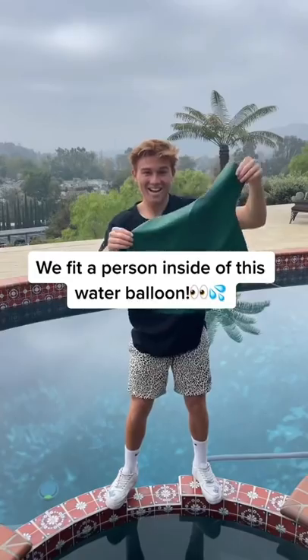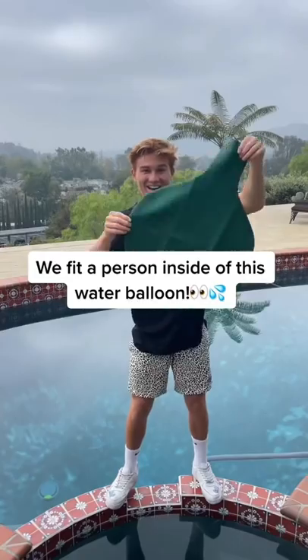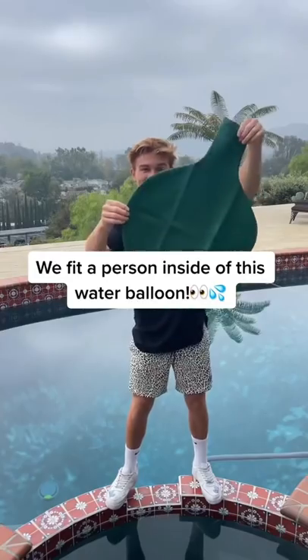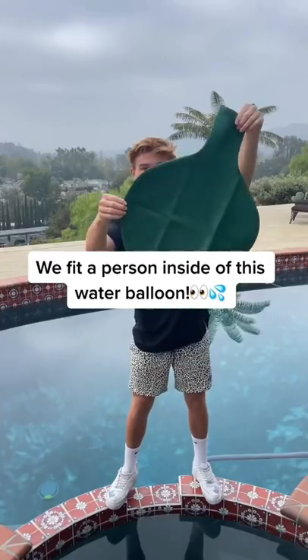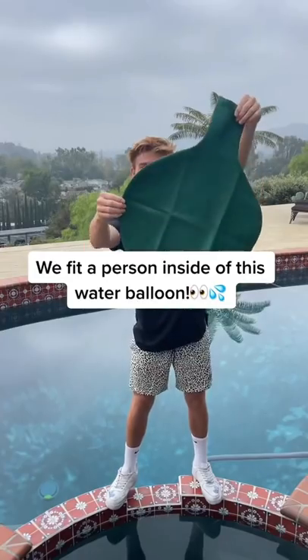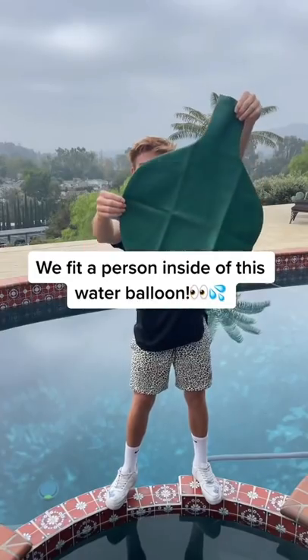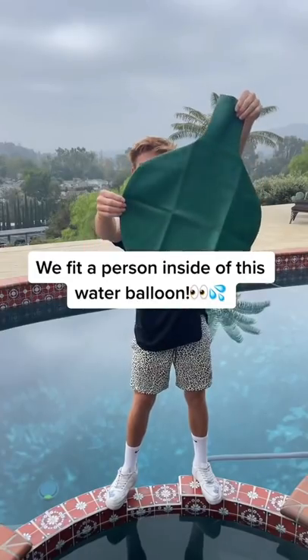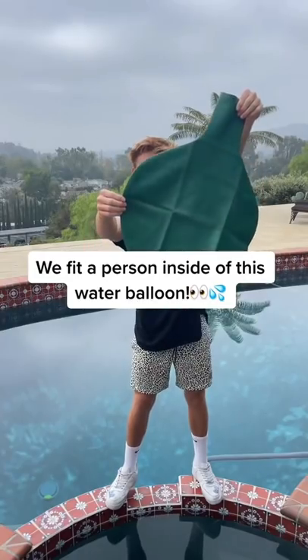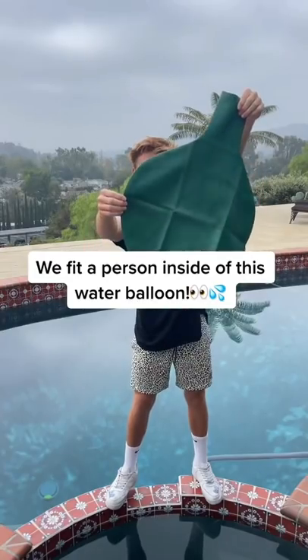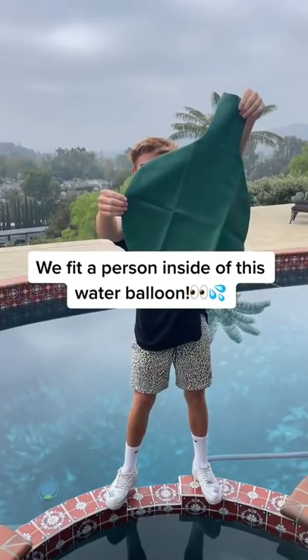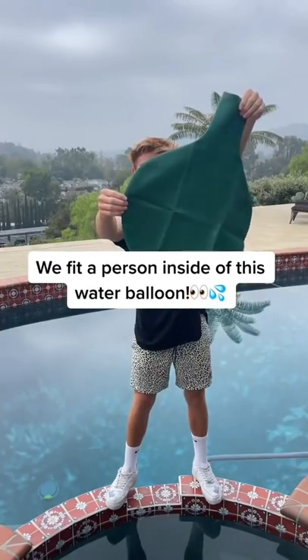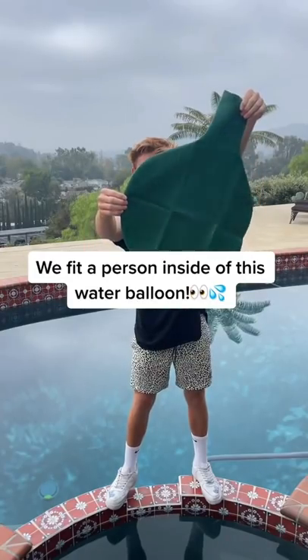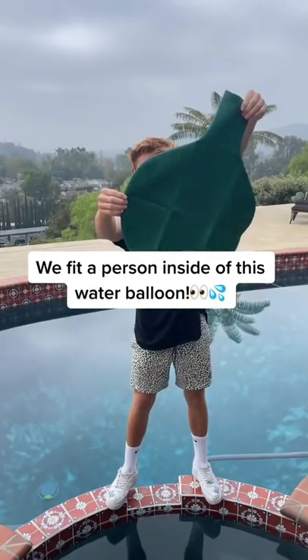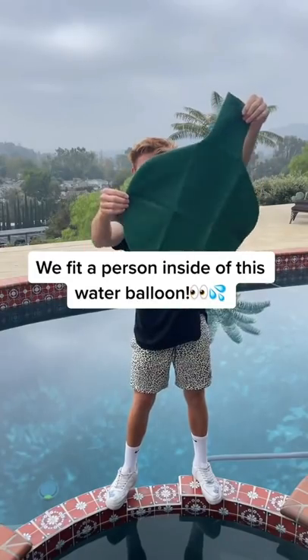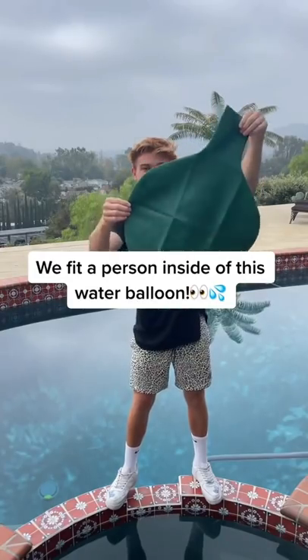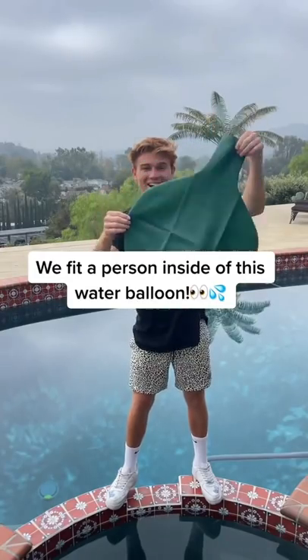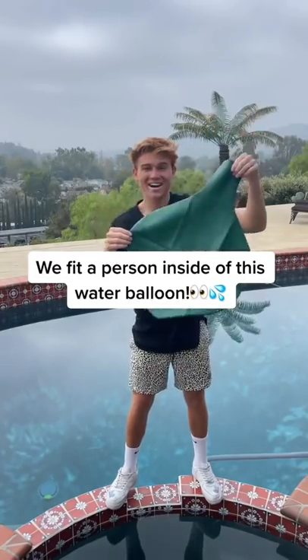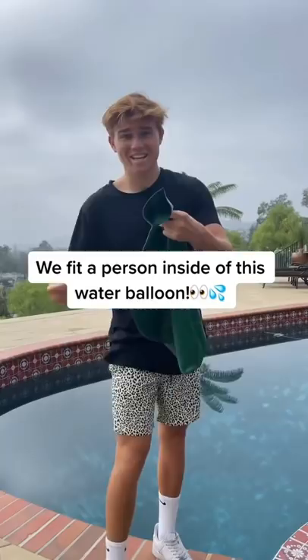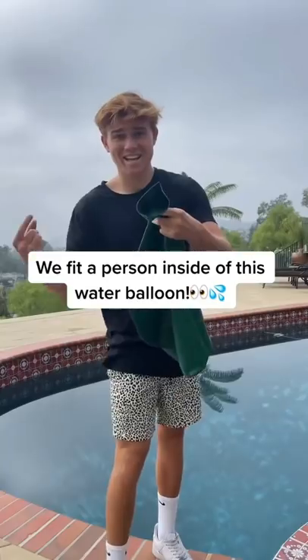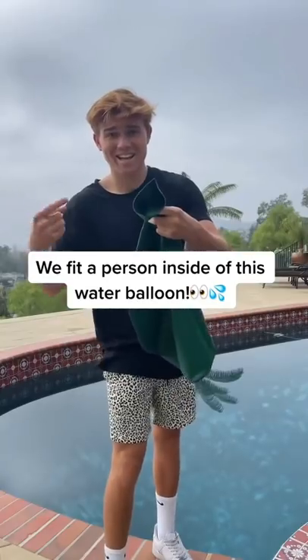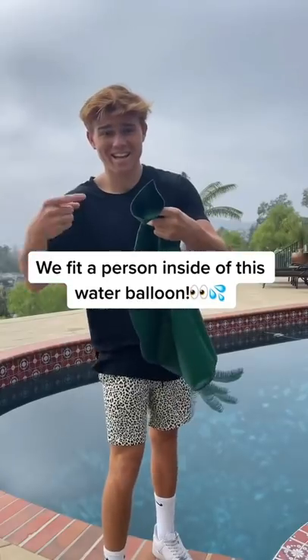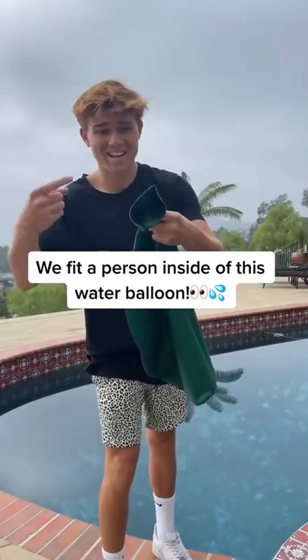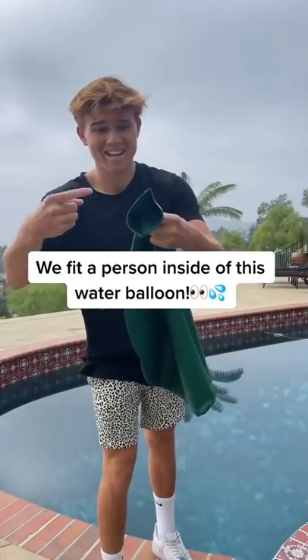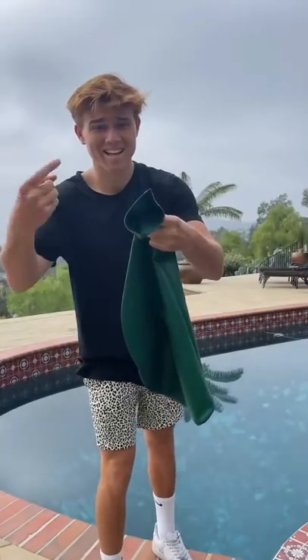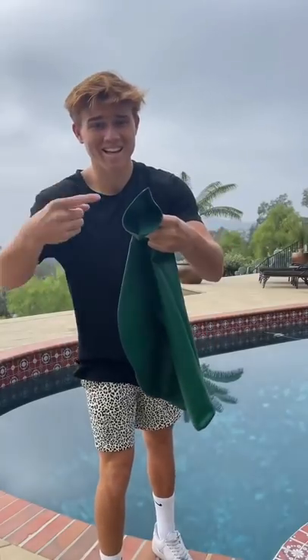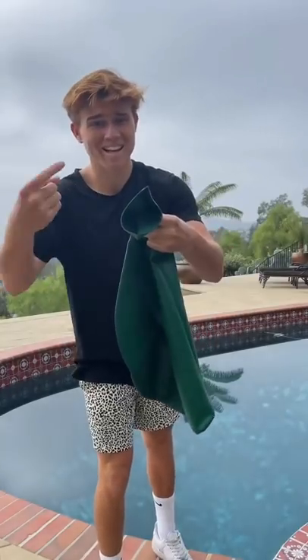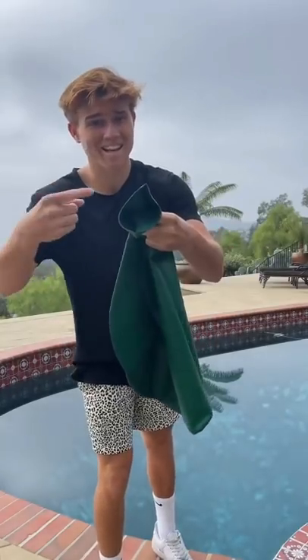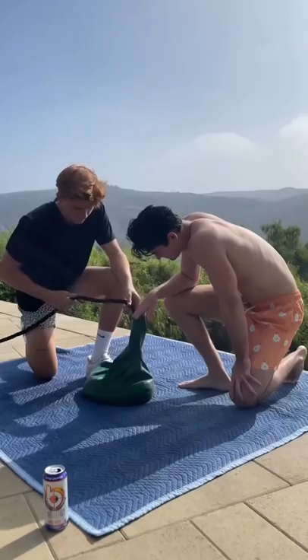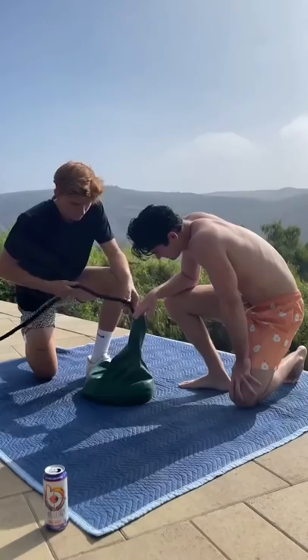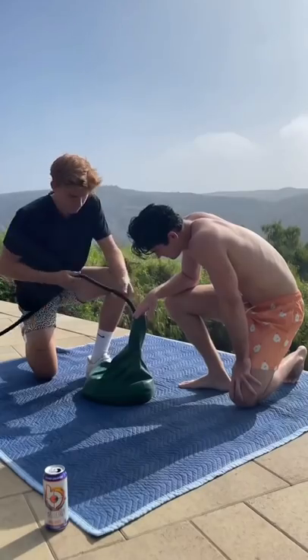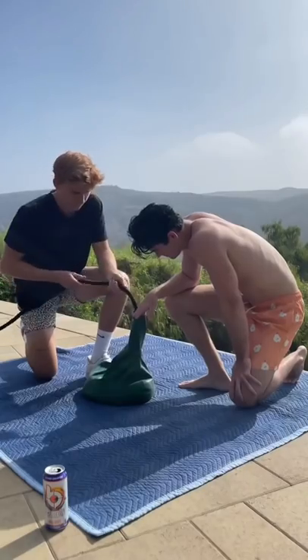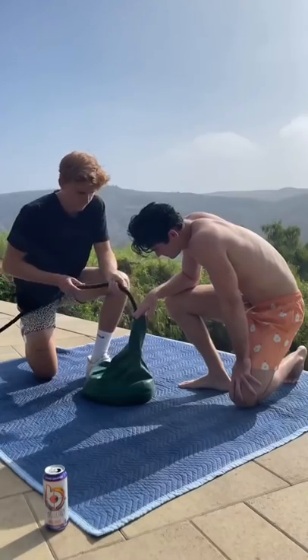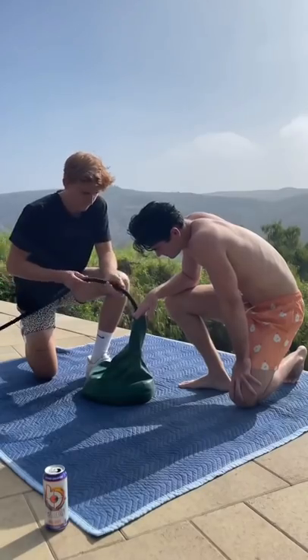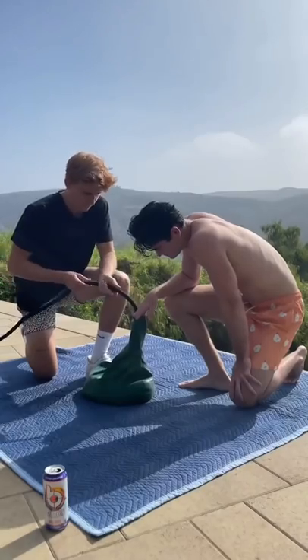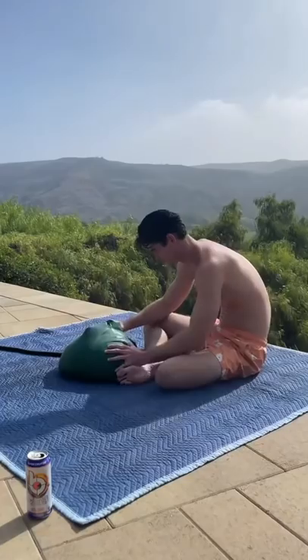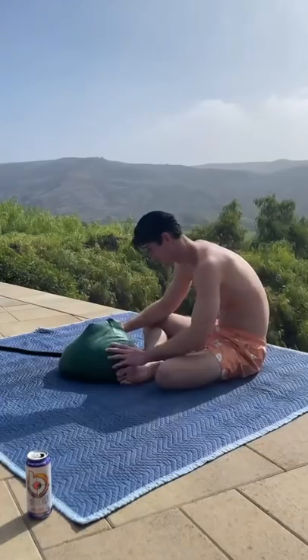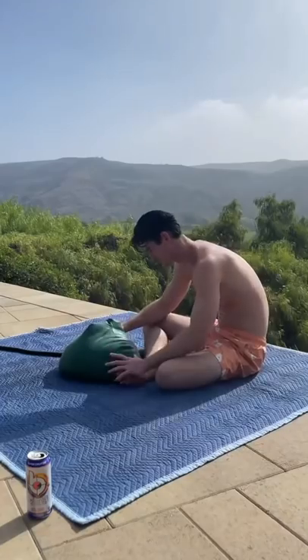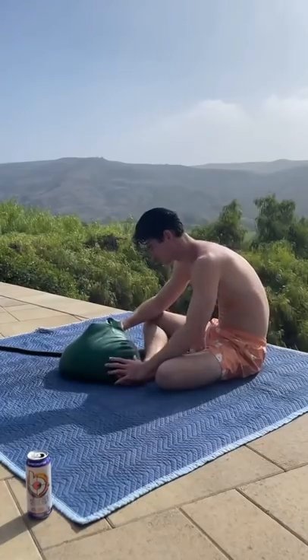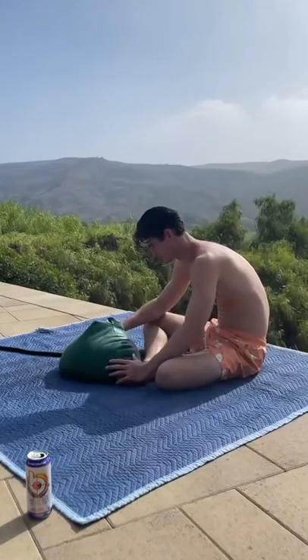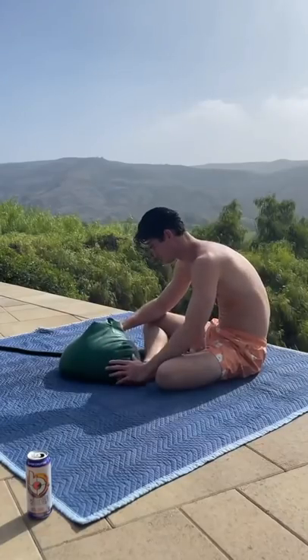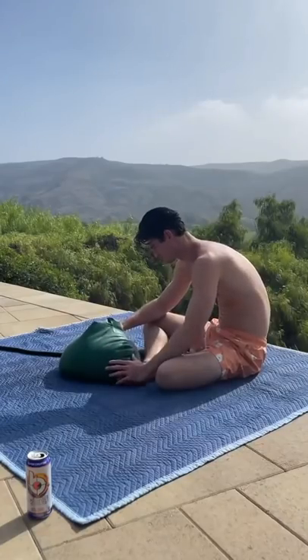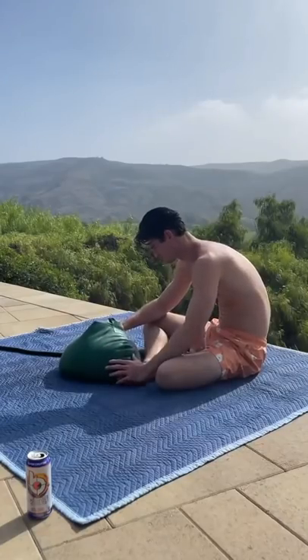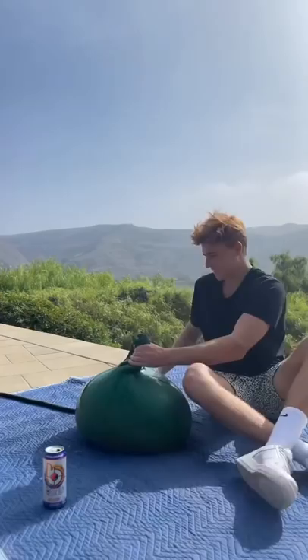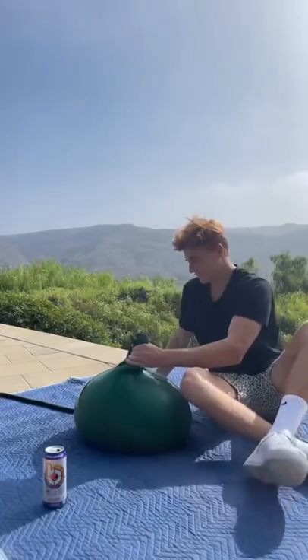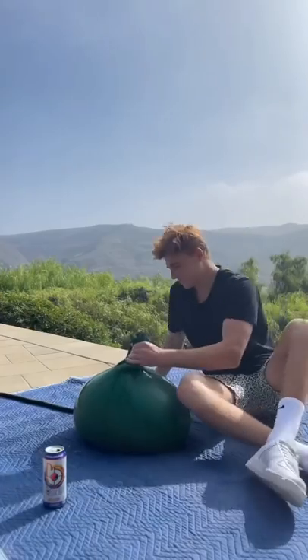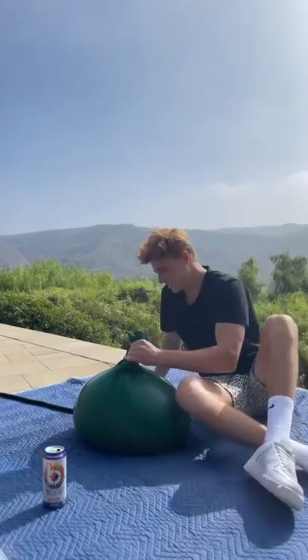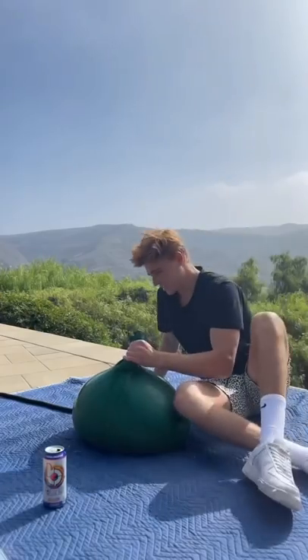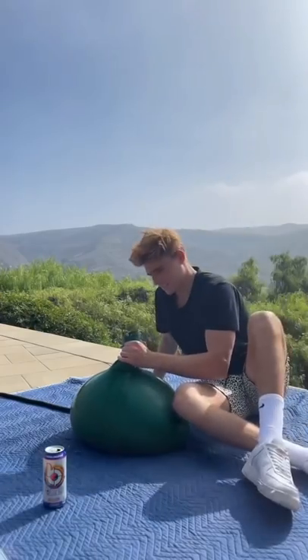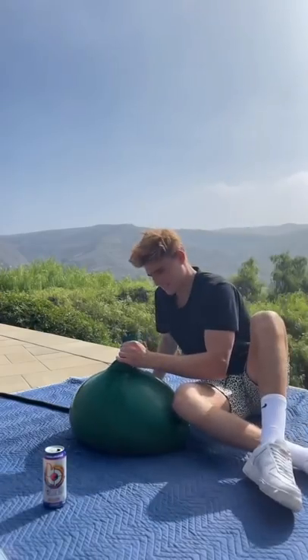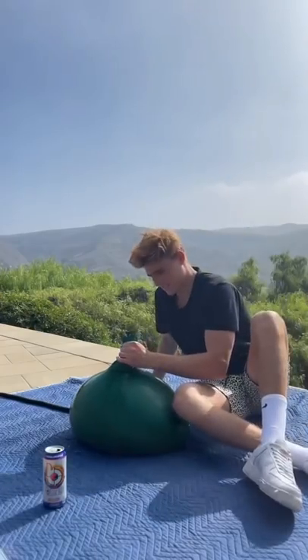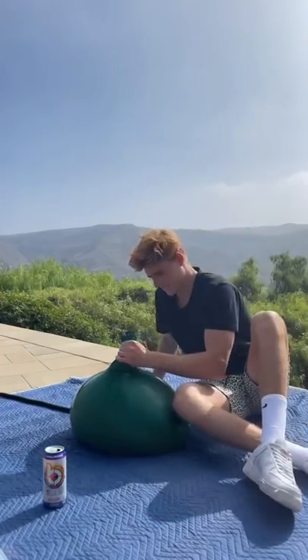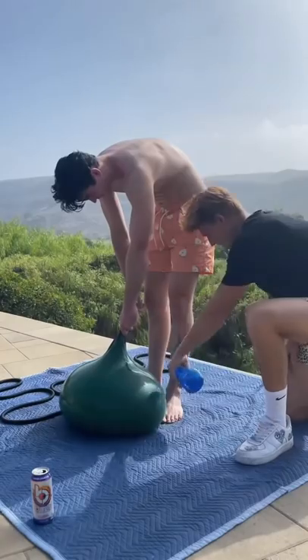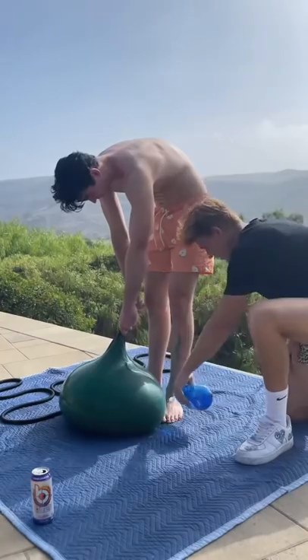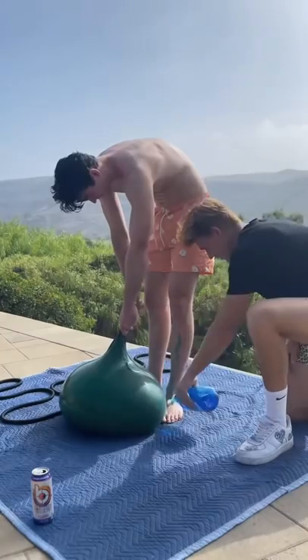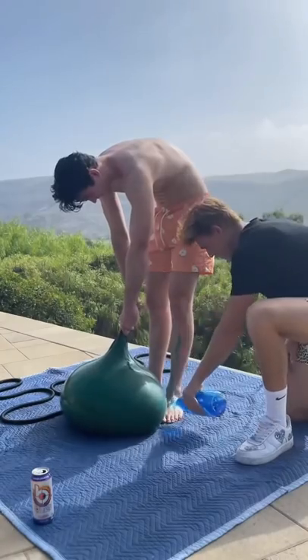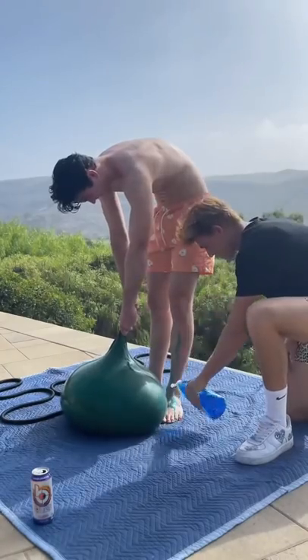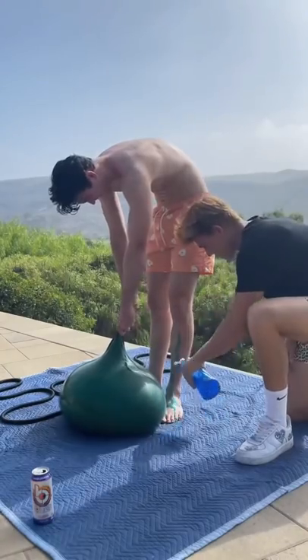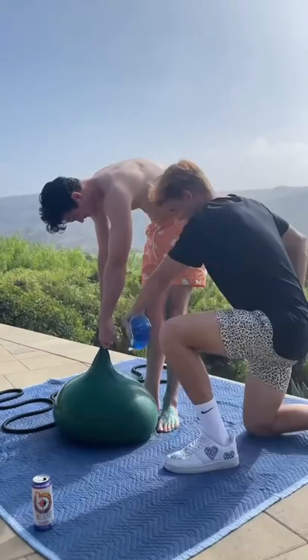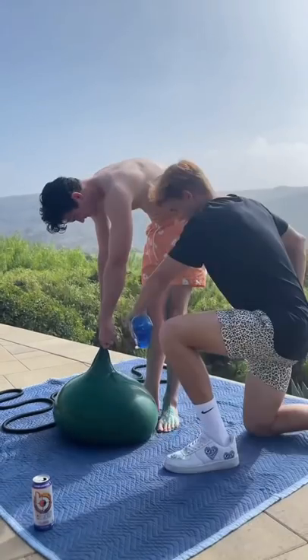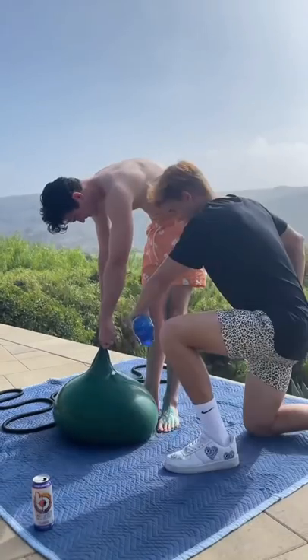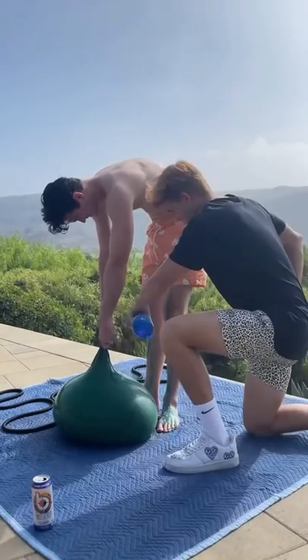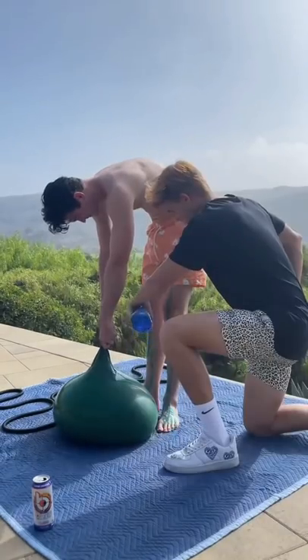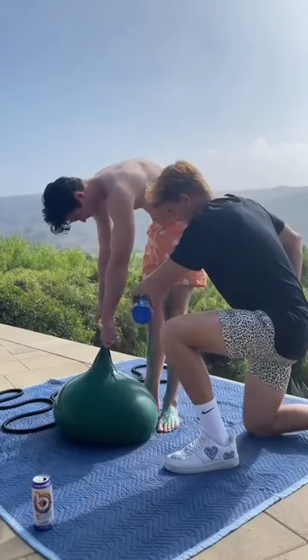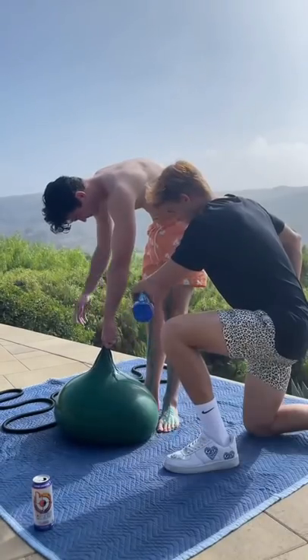So apparently this massive water balloon can fit an entire person inside, so I decided to try it out for myself. After filling it up with some water,